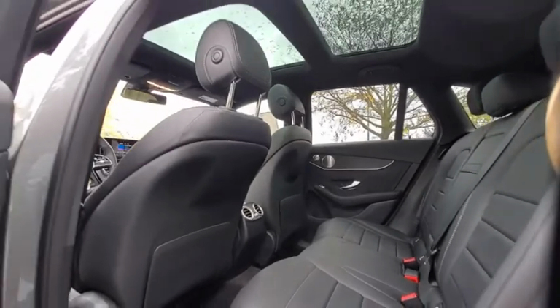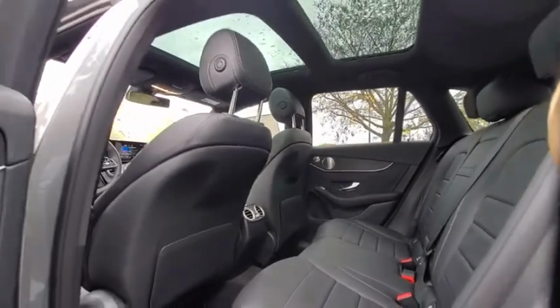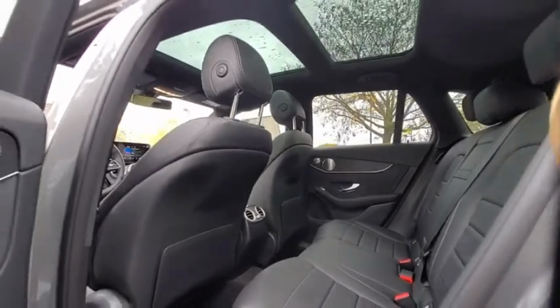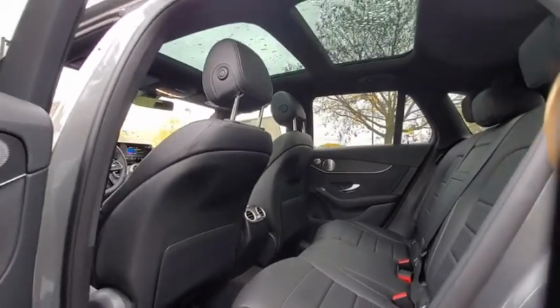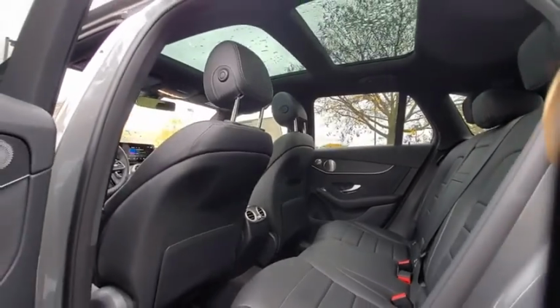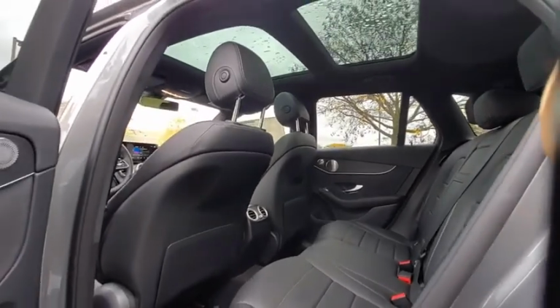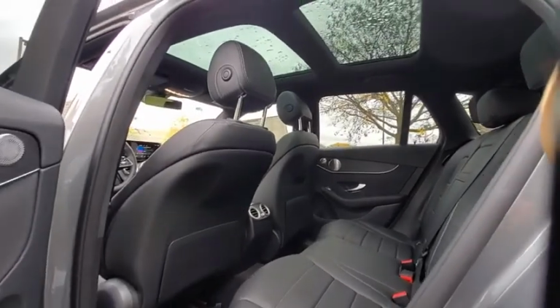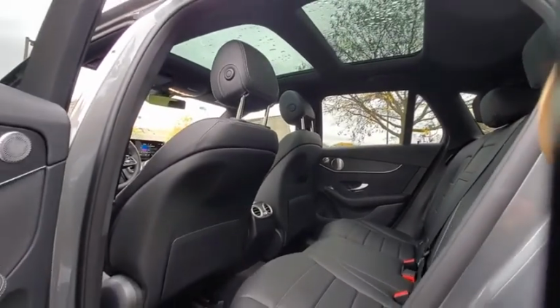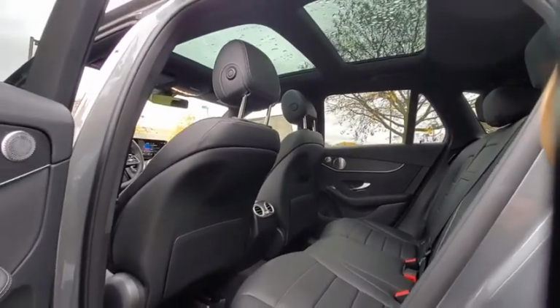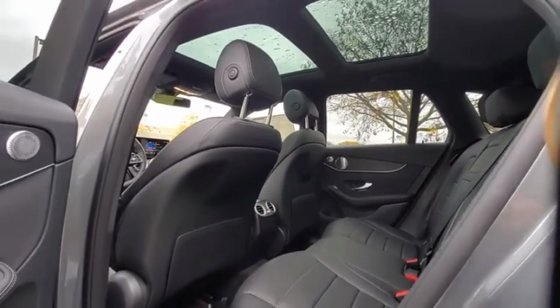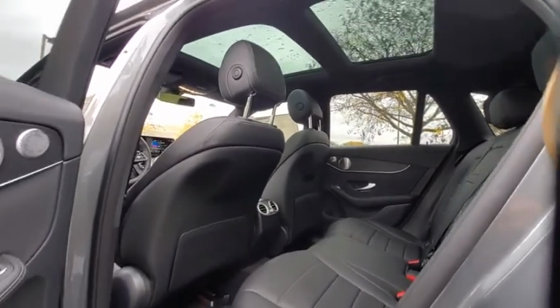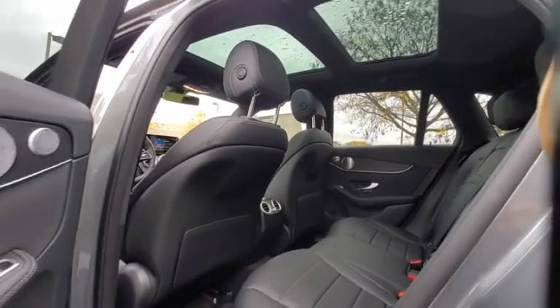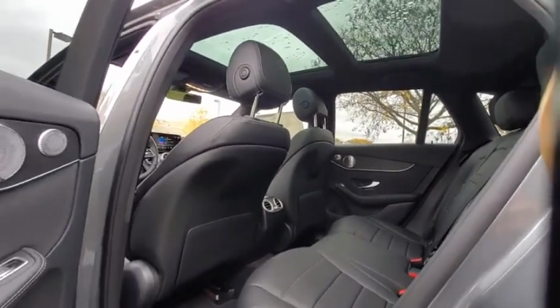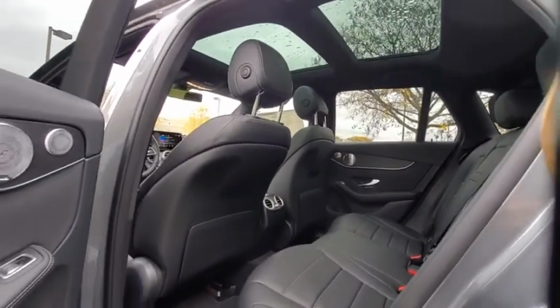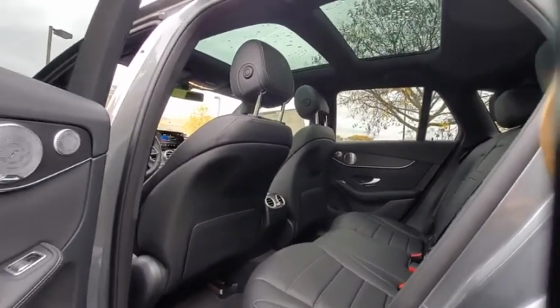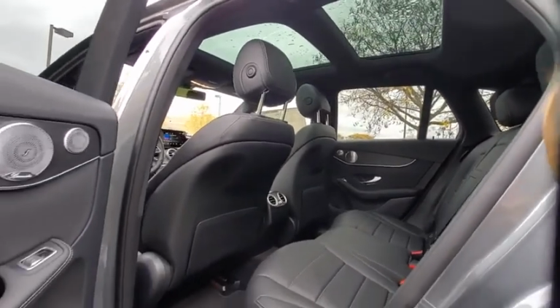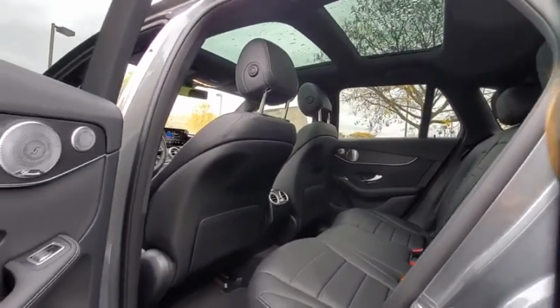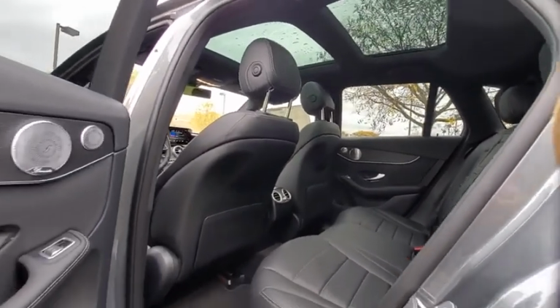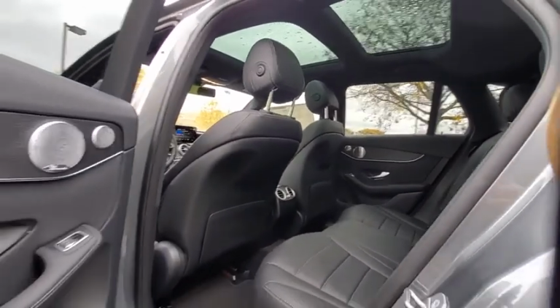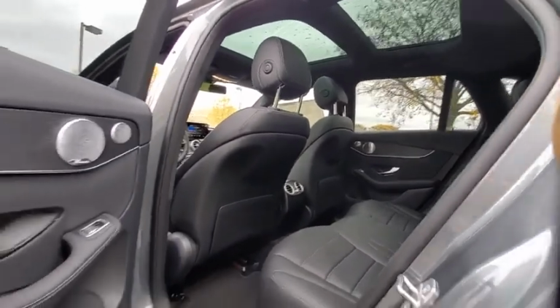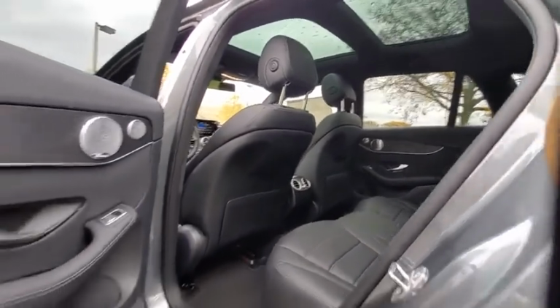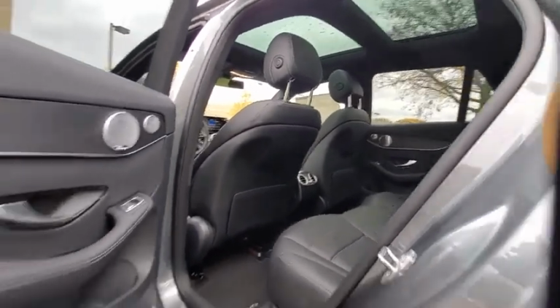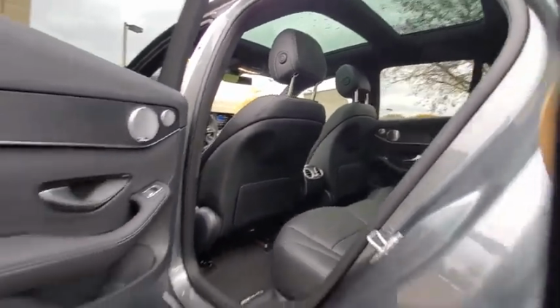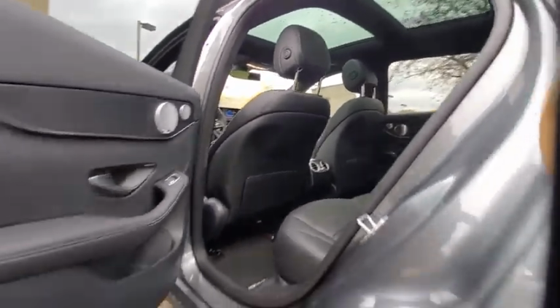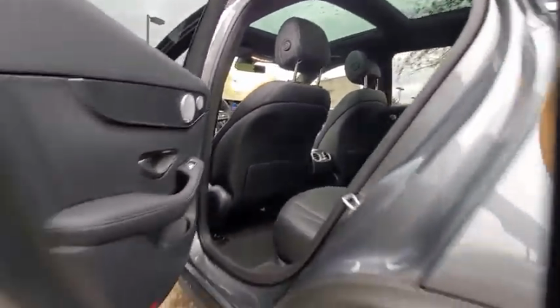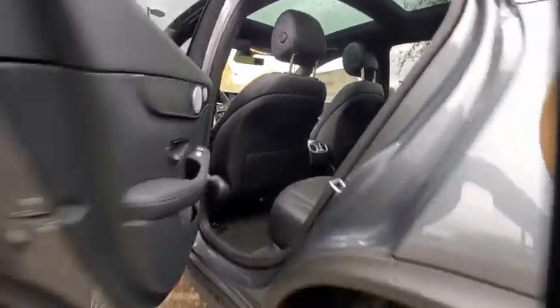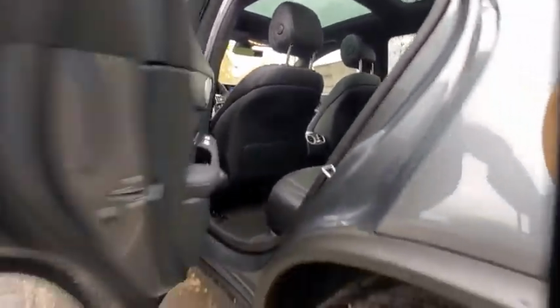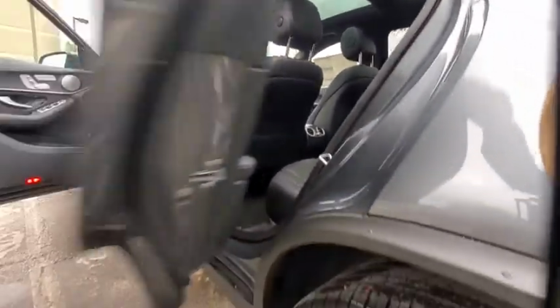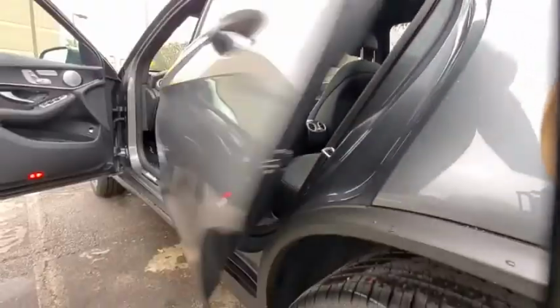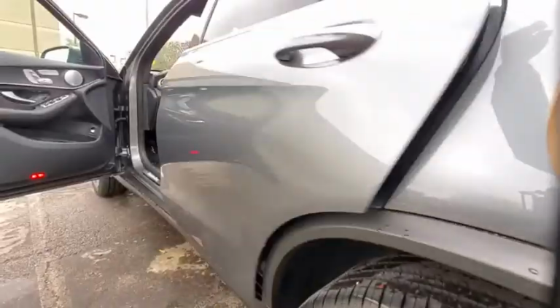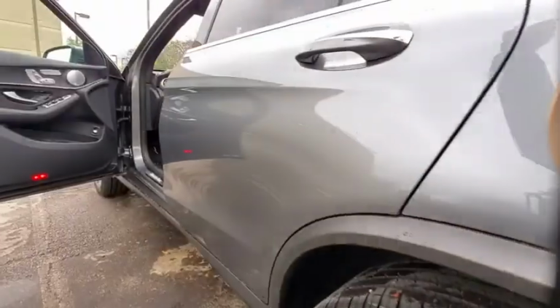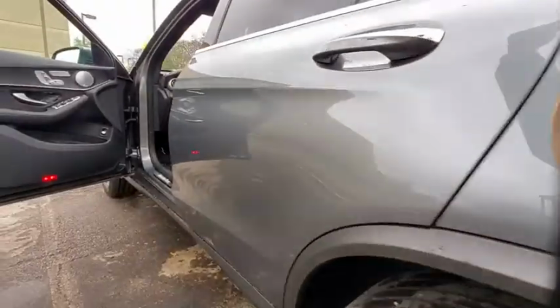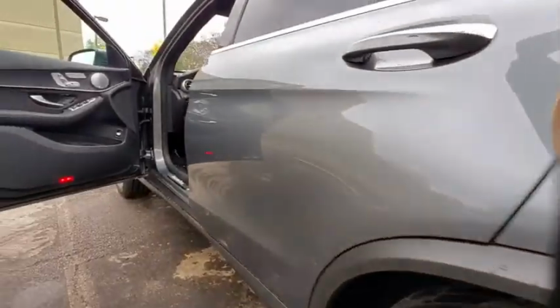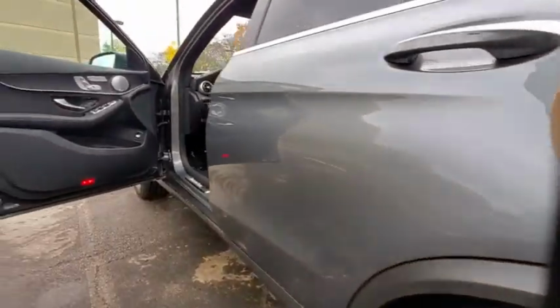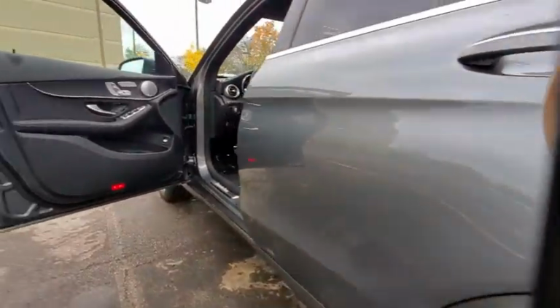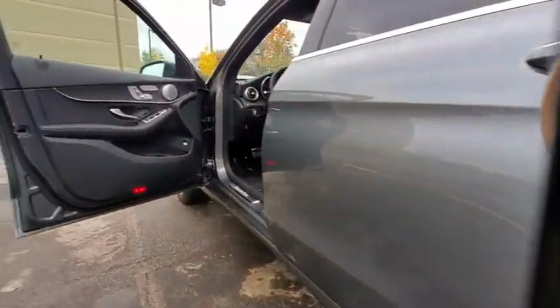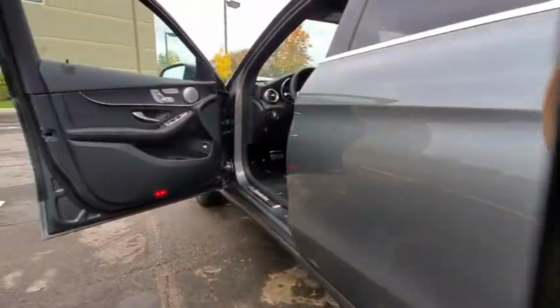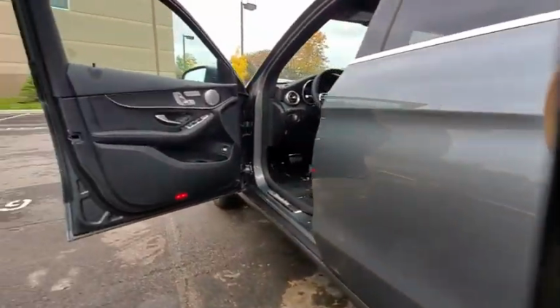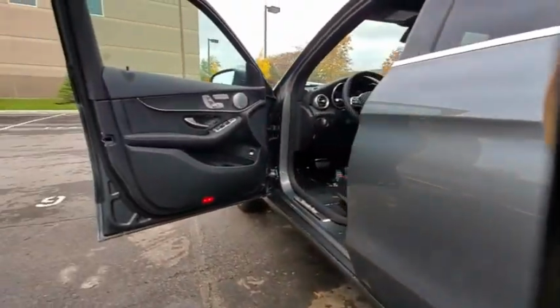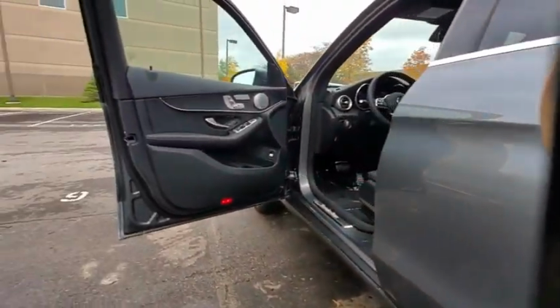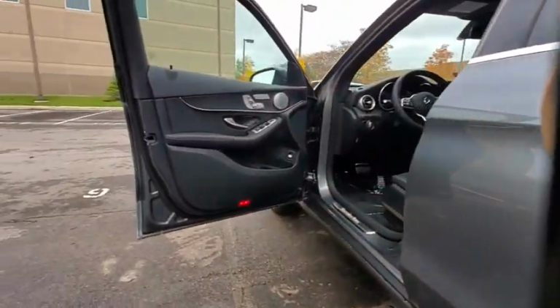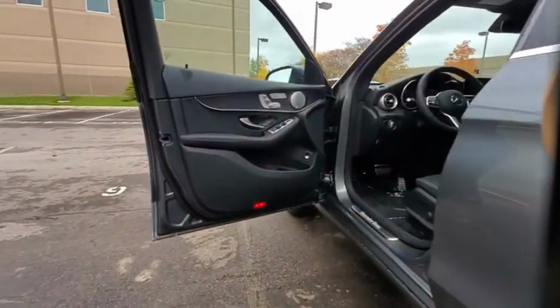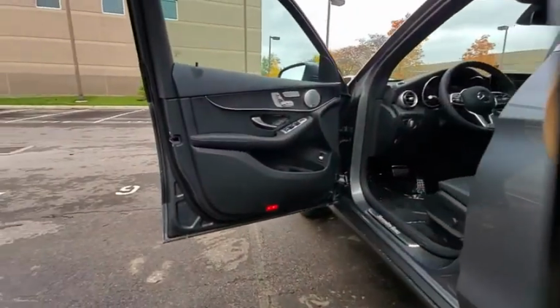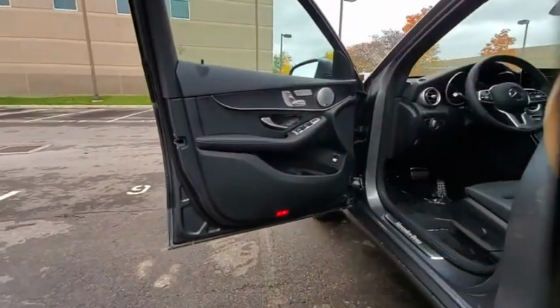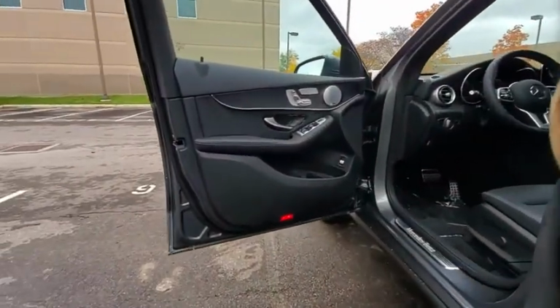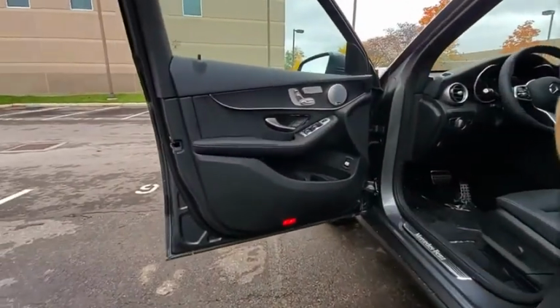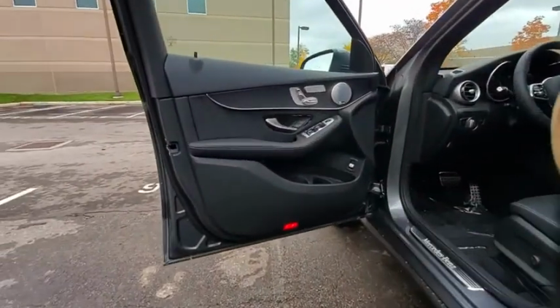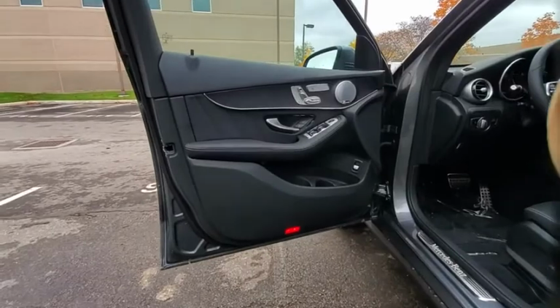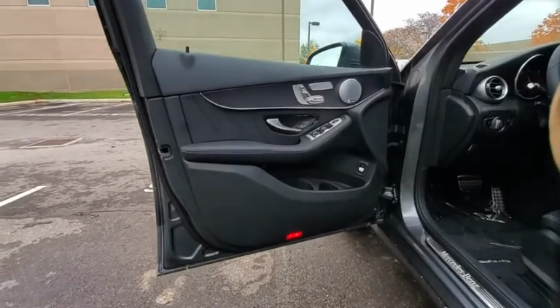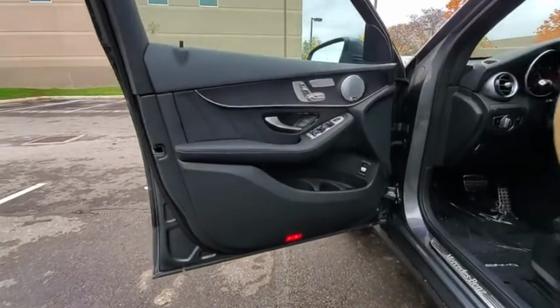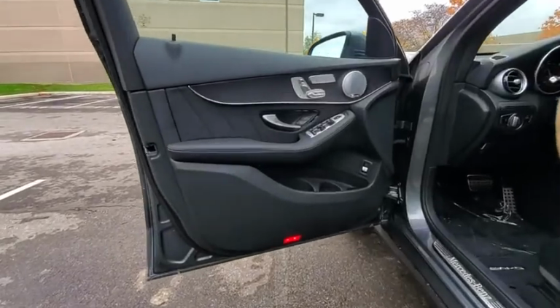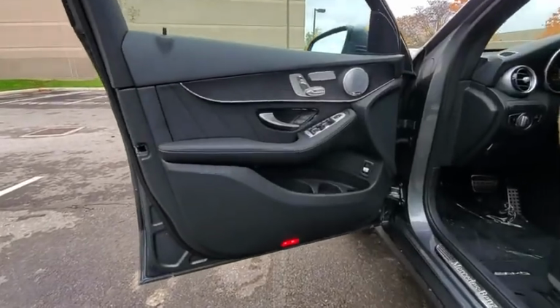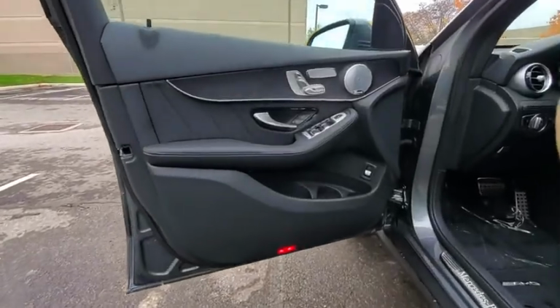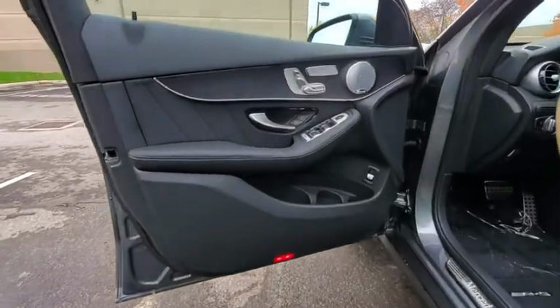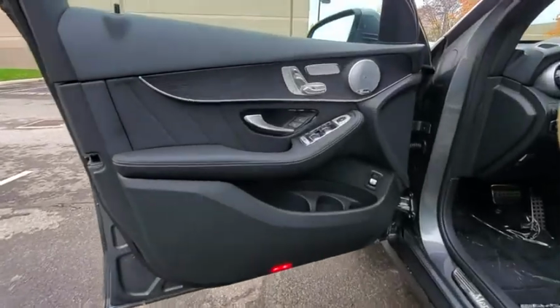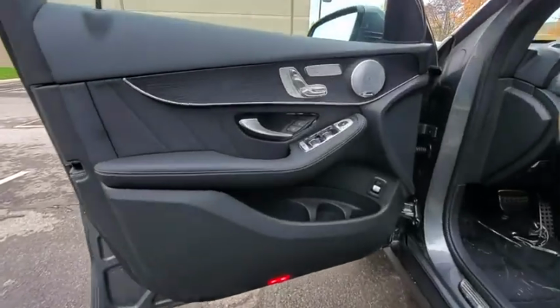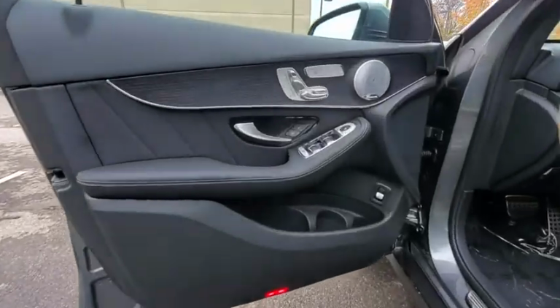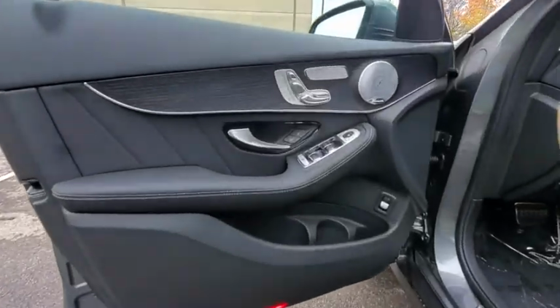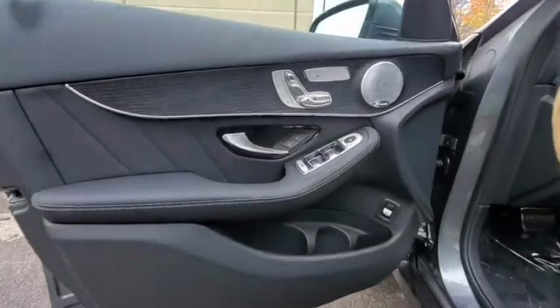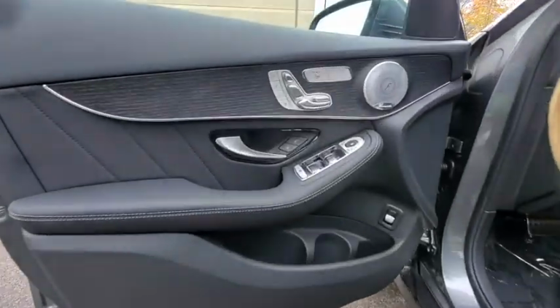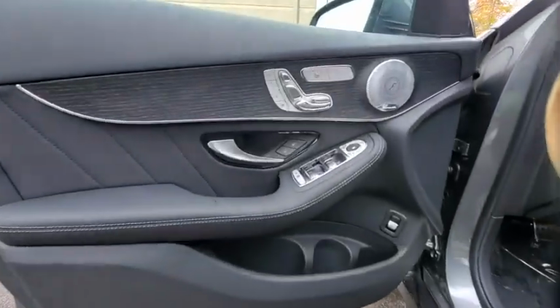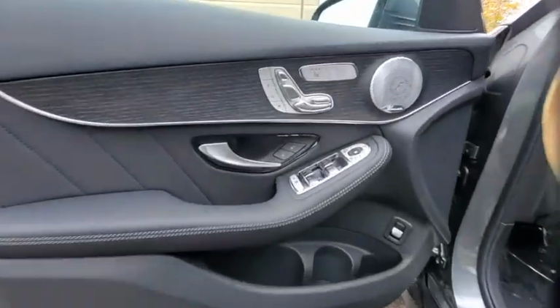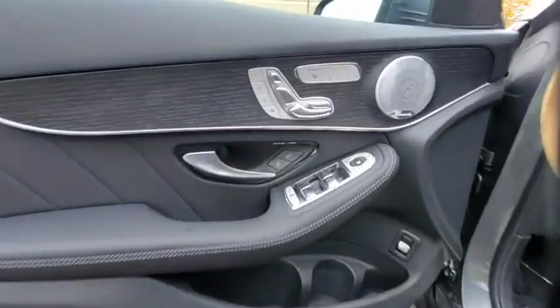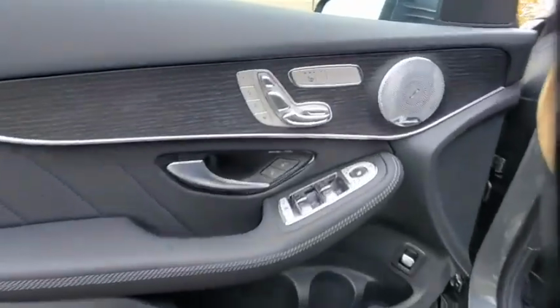Remote keyless entry, panic alarm, overhead console, driver vanity mirror. Come take a test drive today.